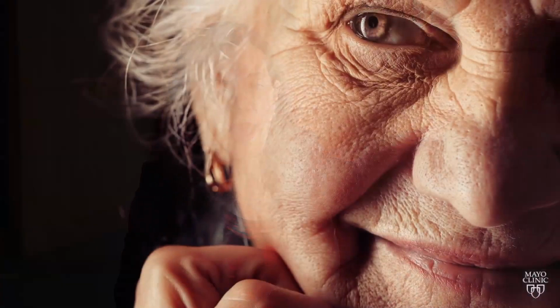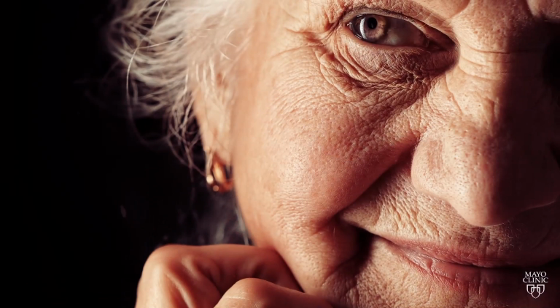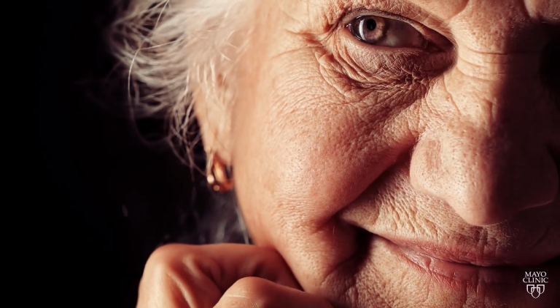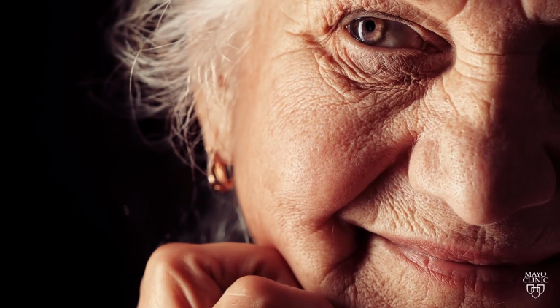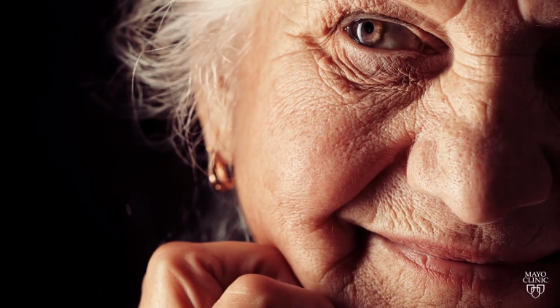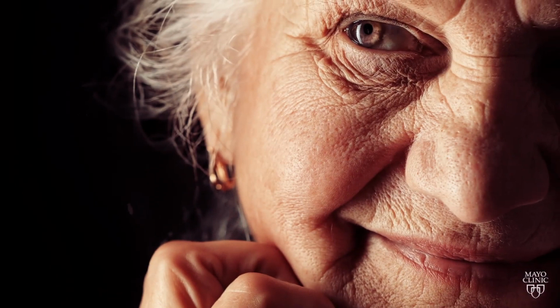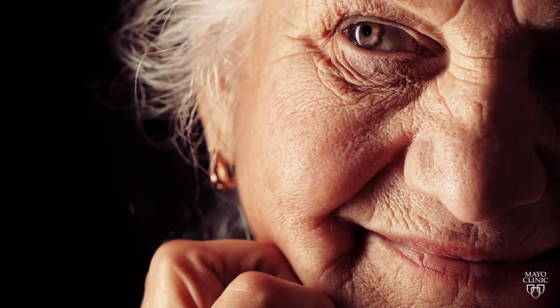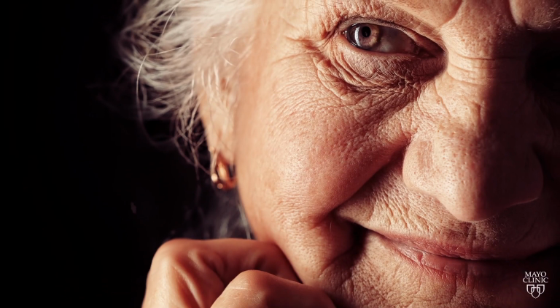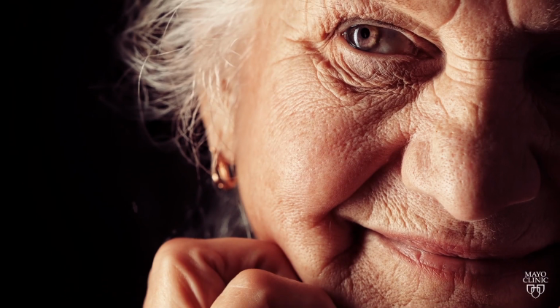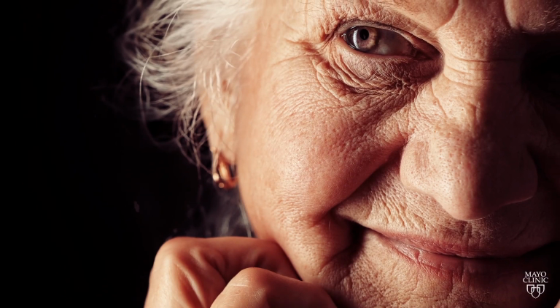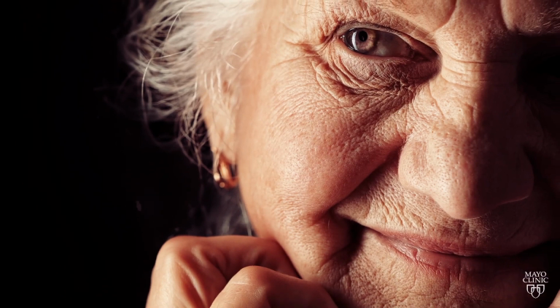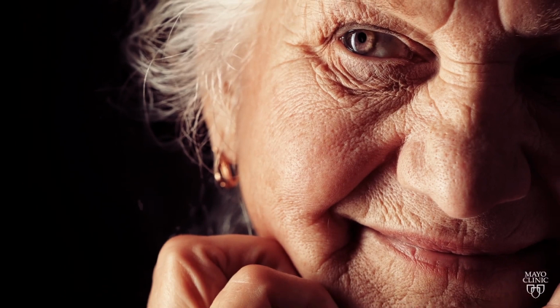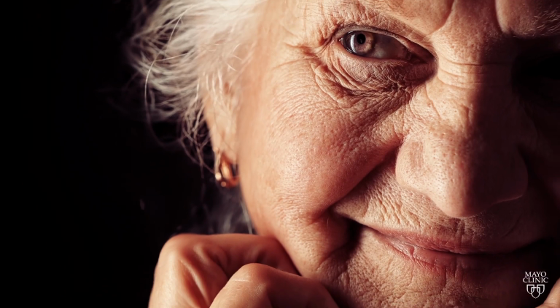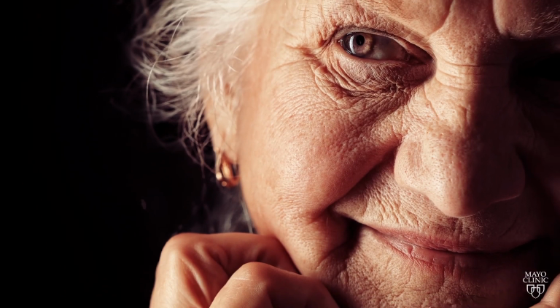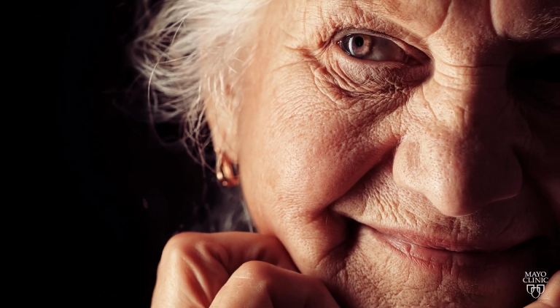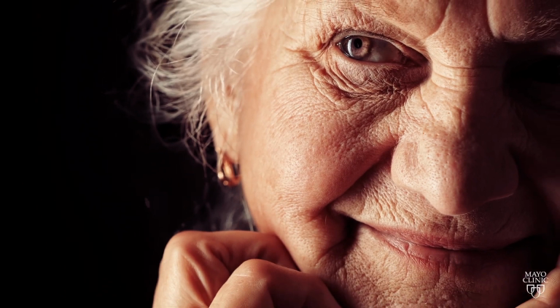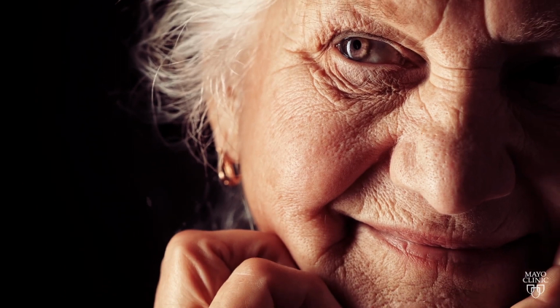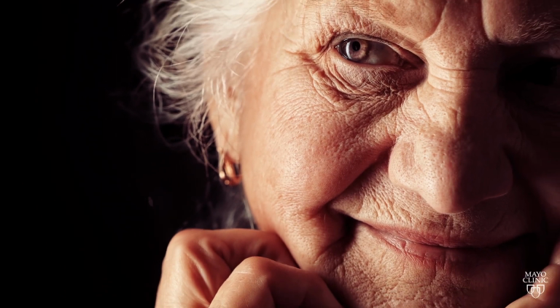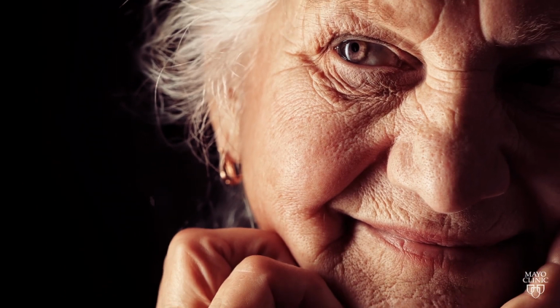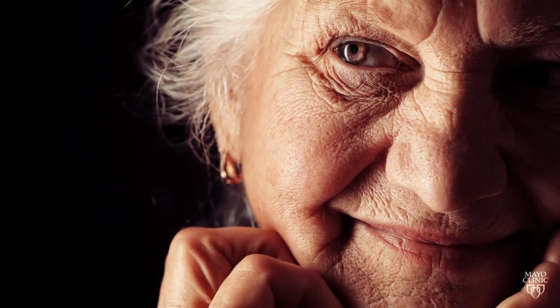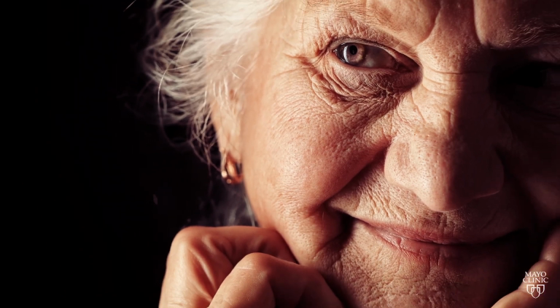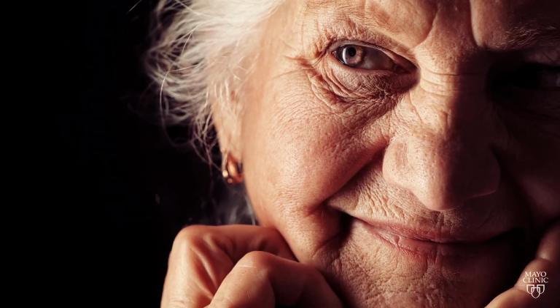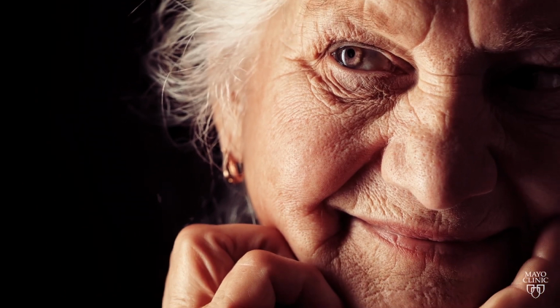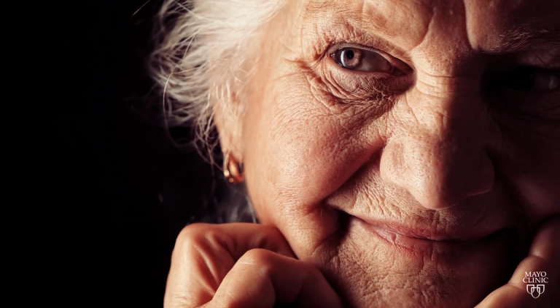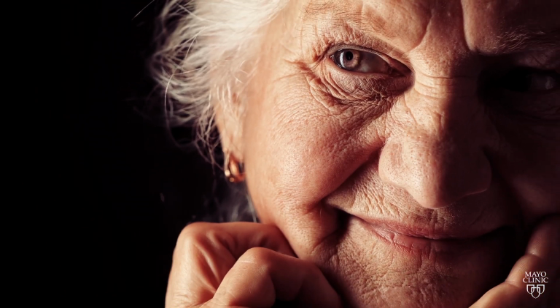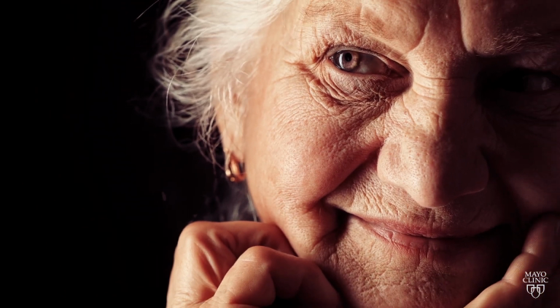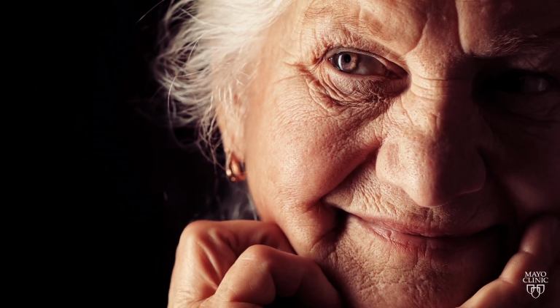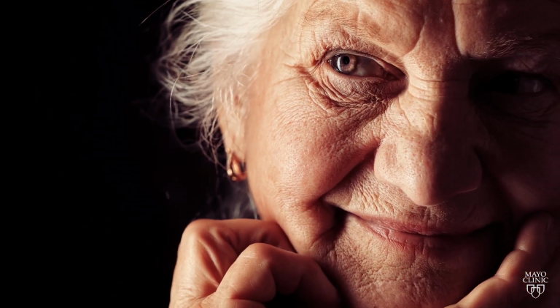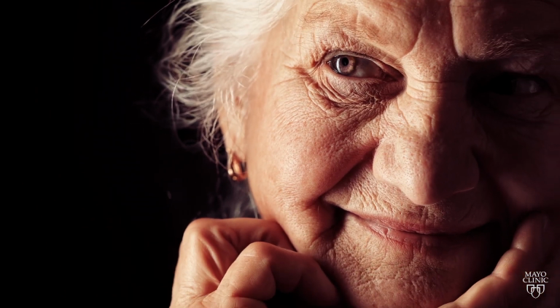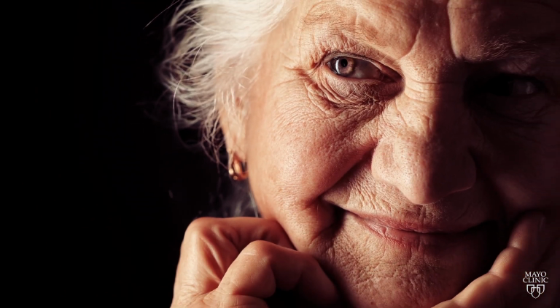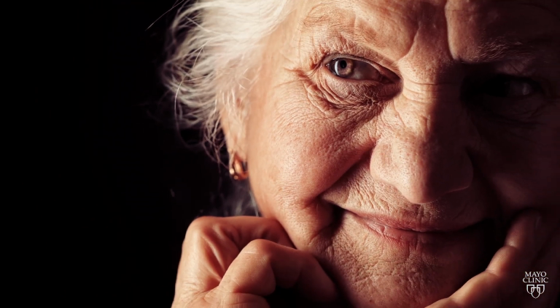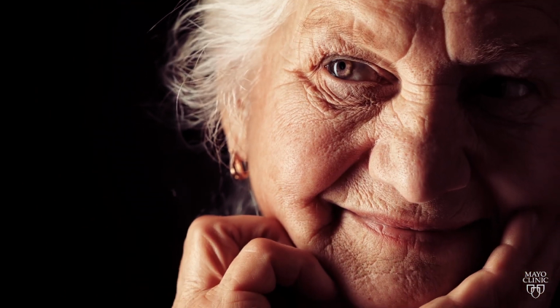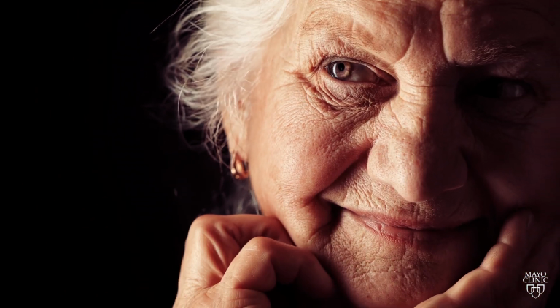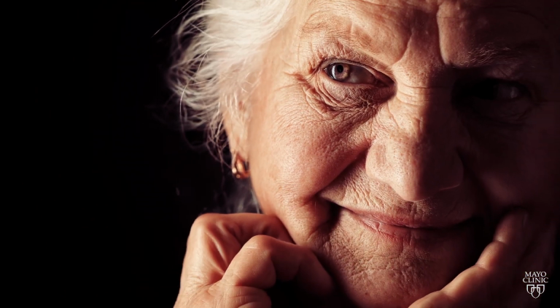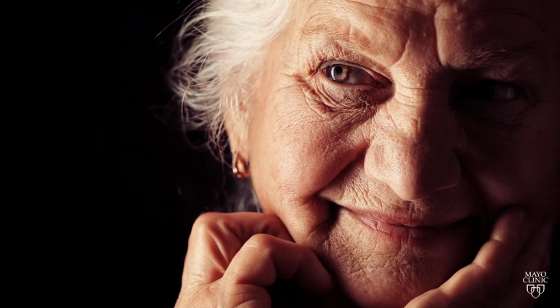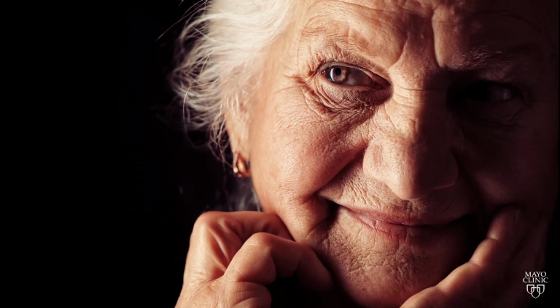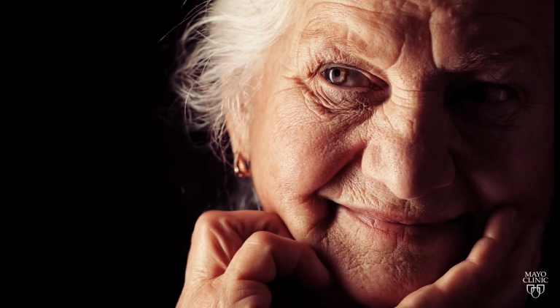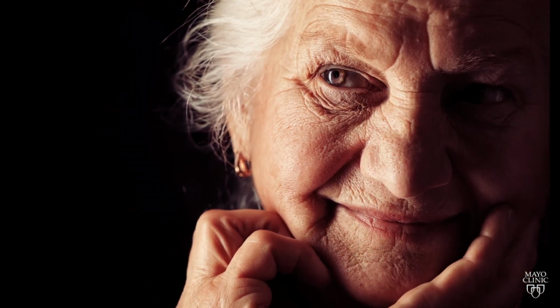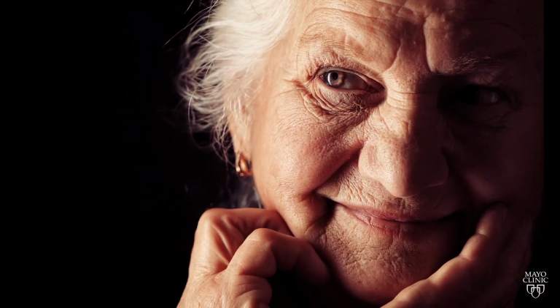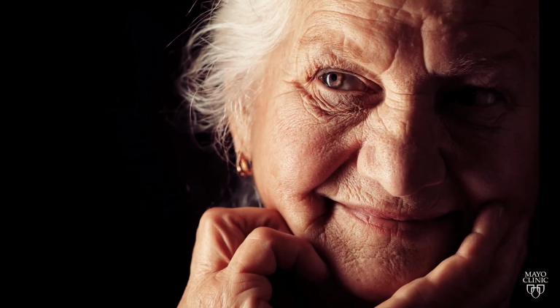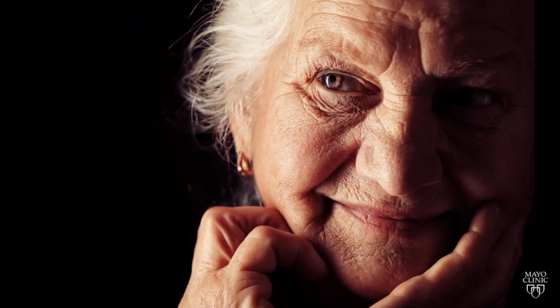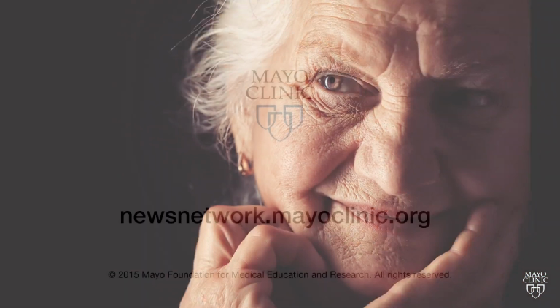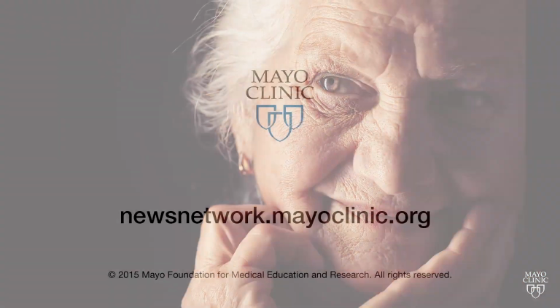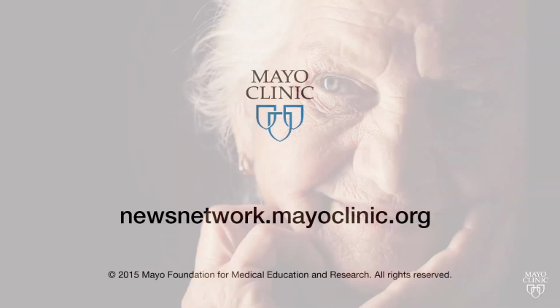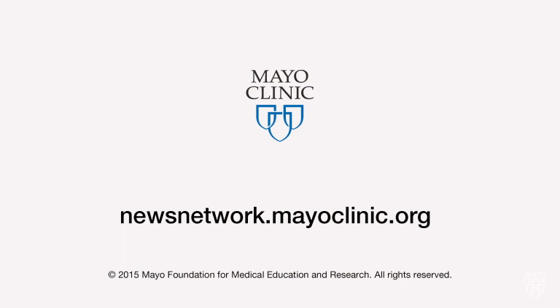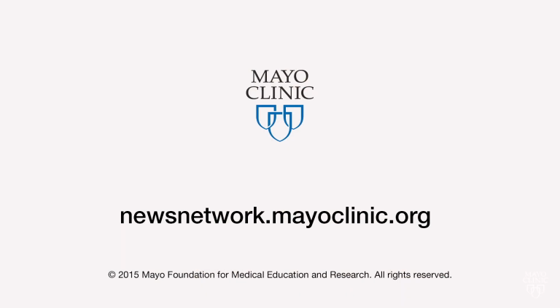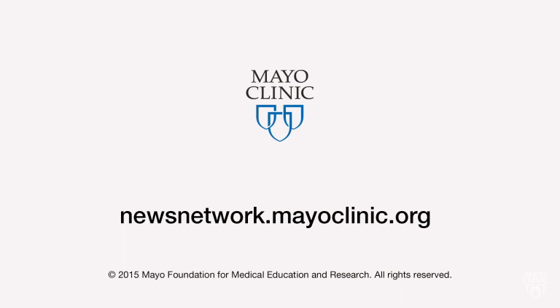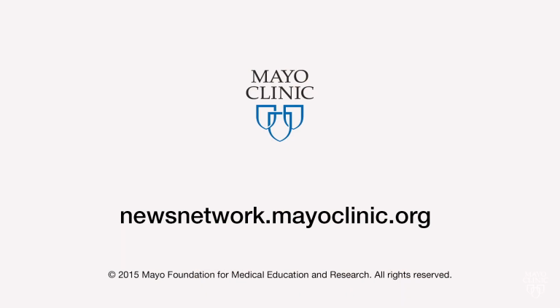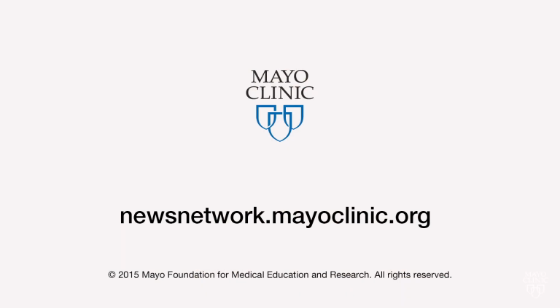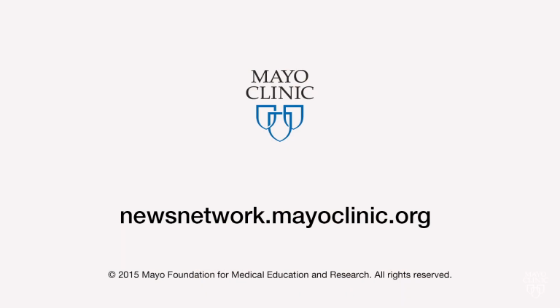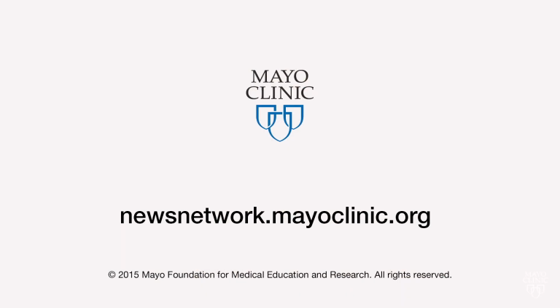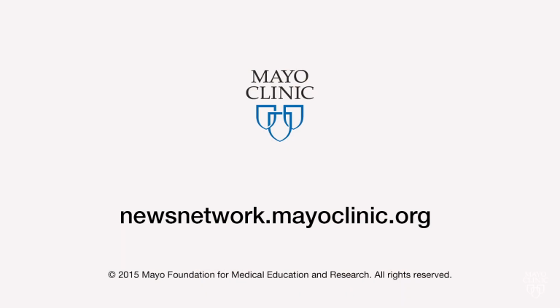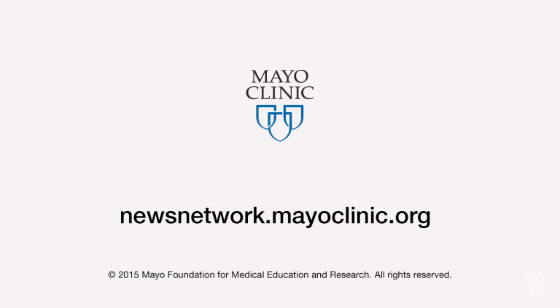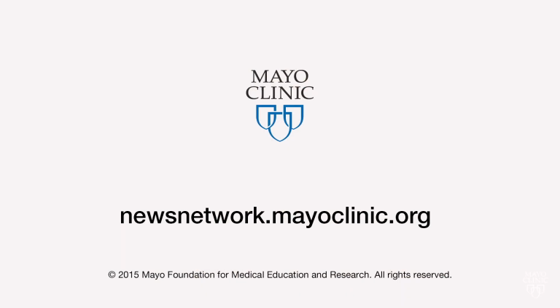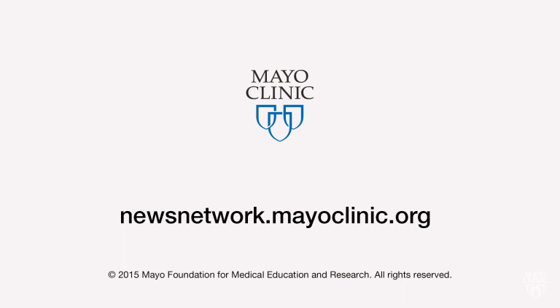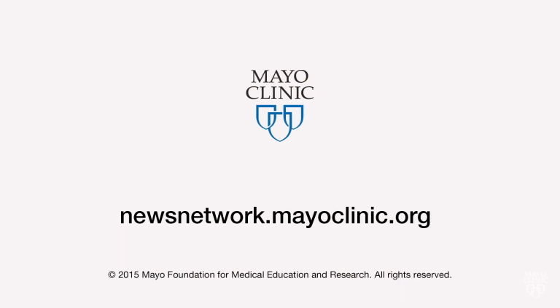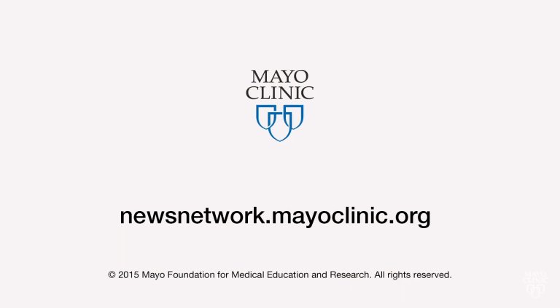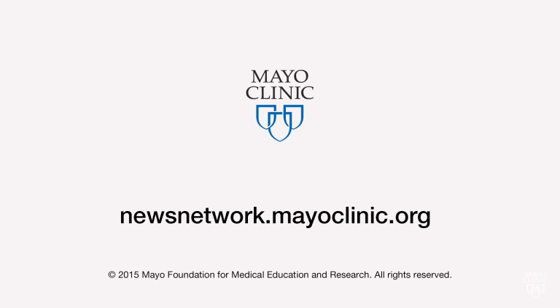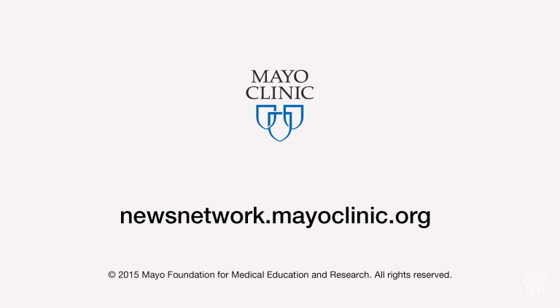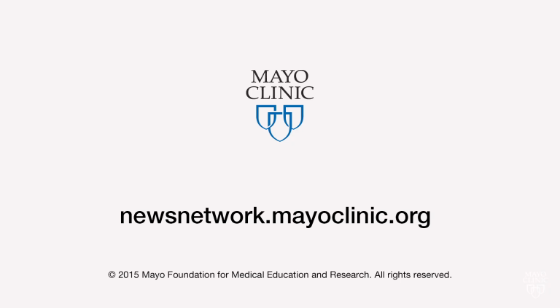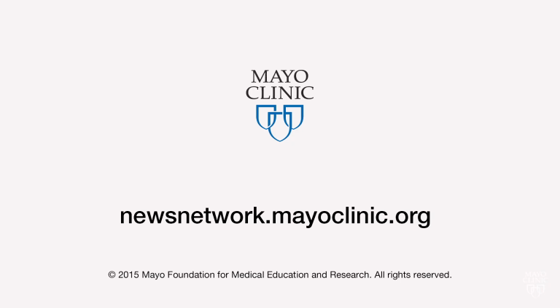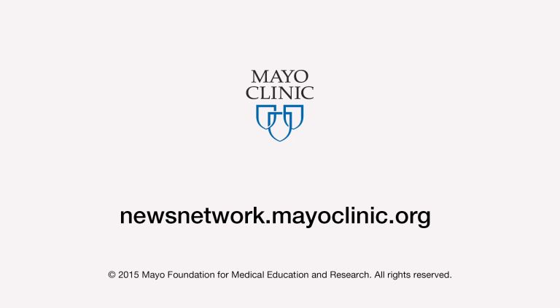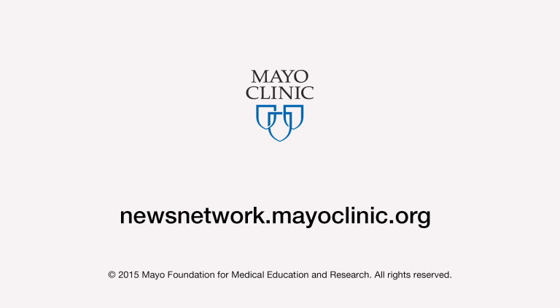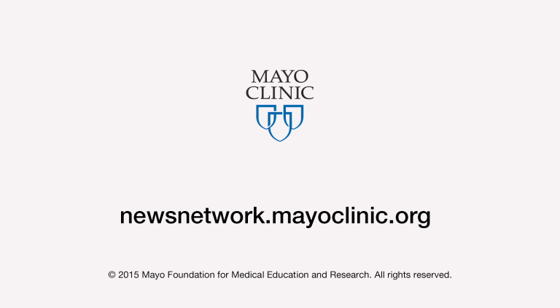Reassuring news for anyone who's worried about a future view of the world. For the Mayo Clinic News Network, I'm Jeff Olson.